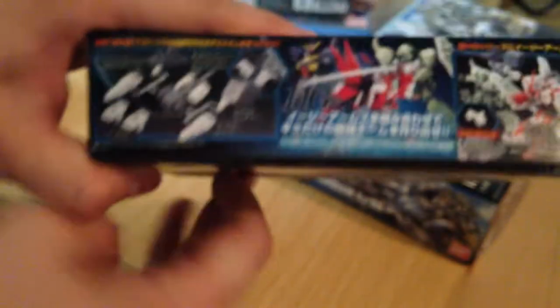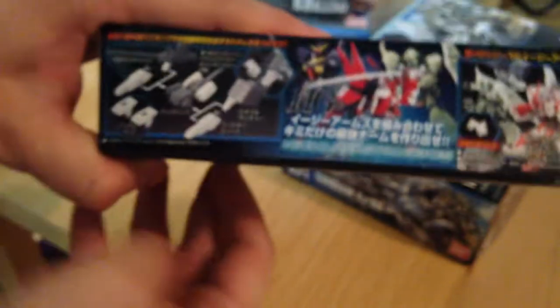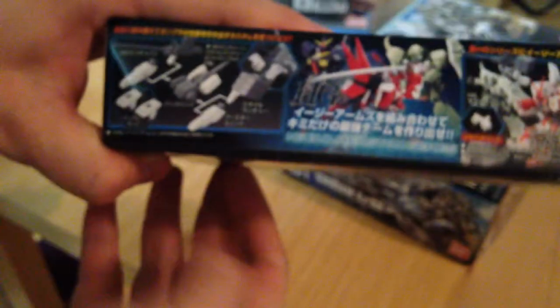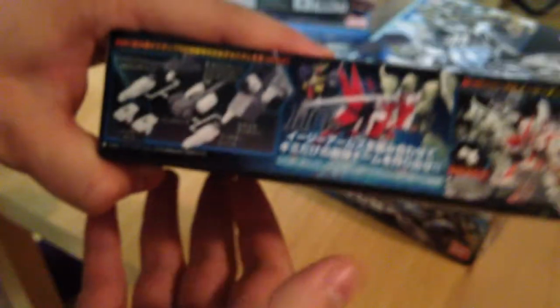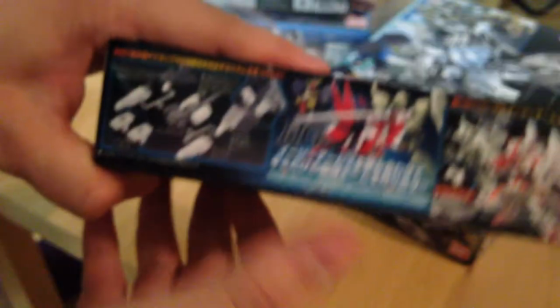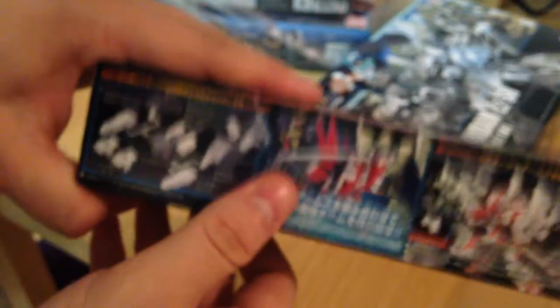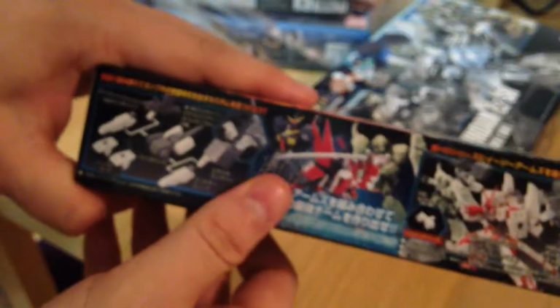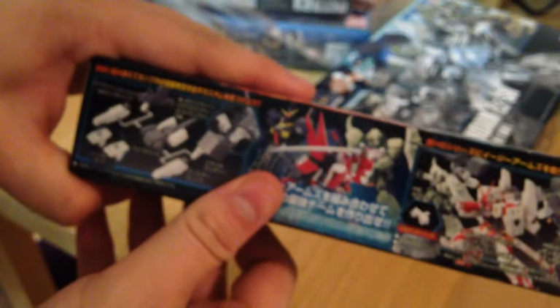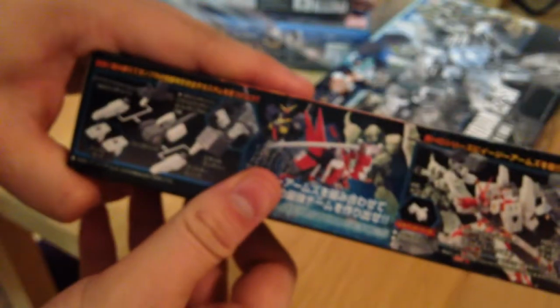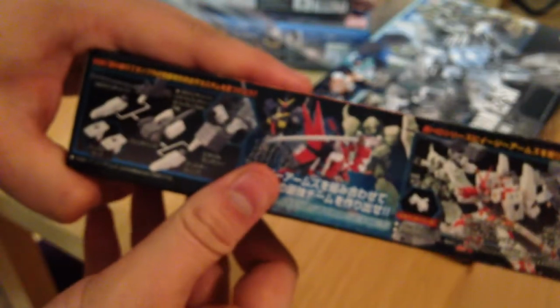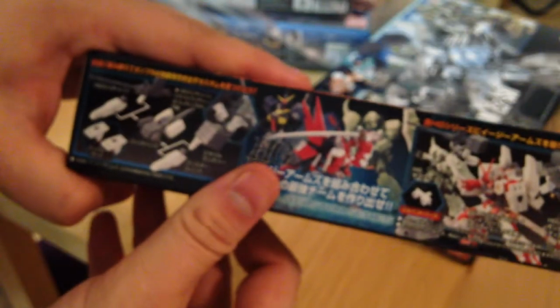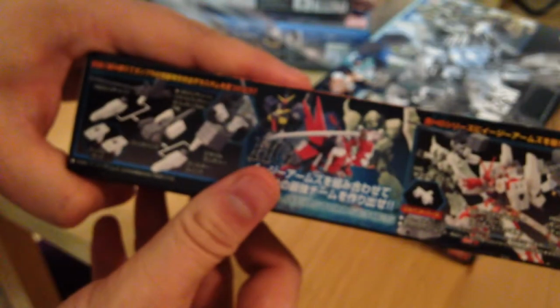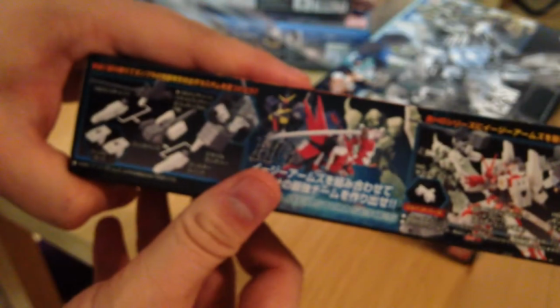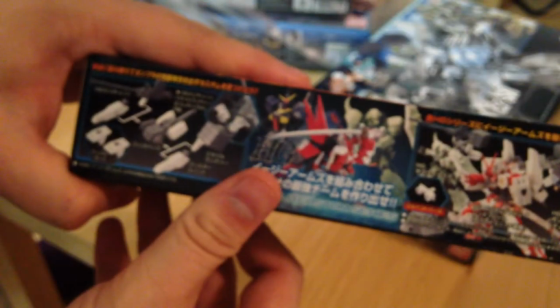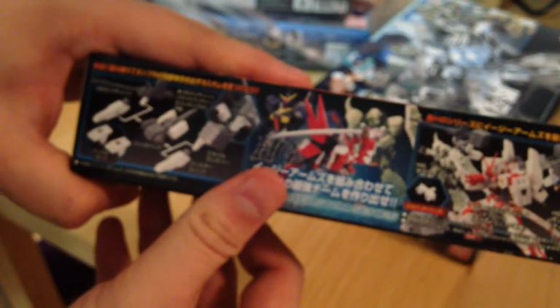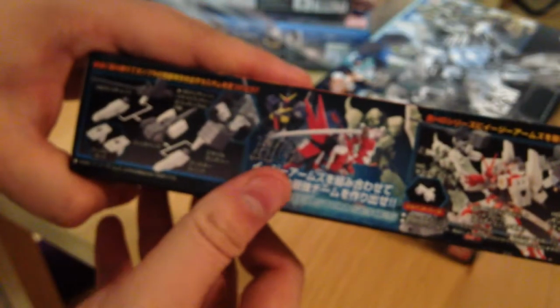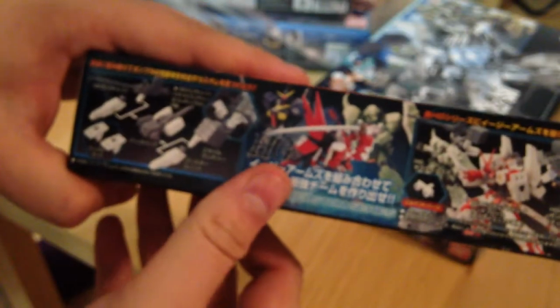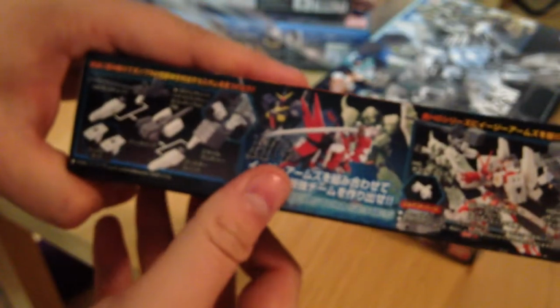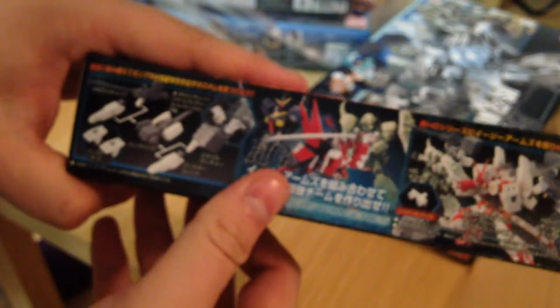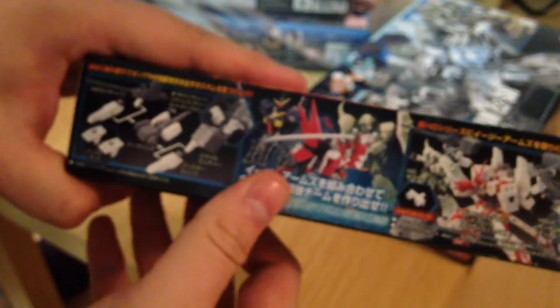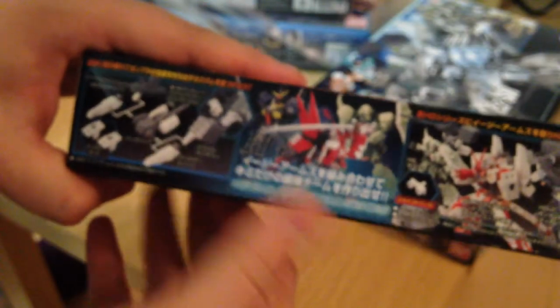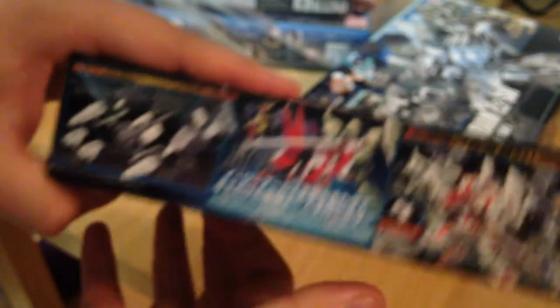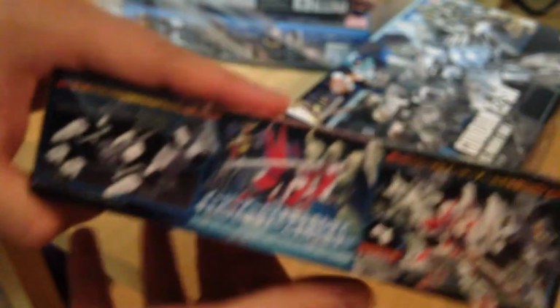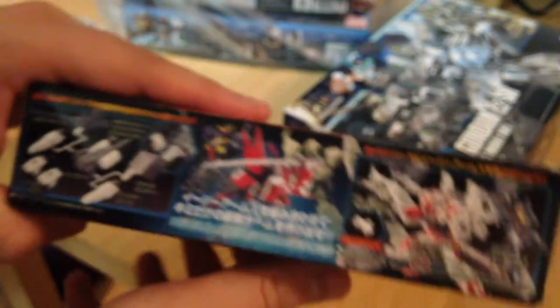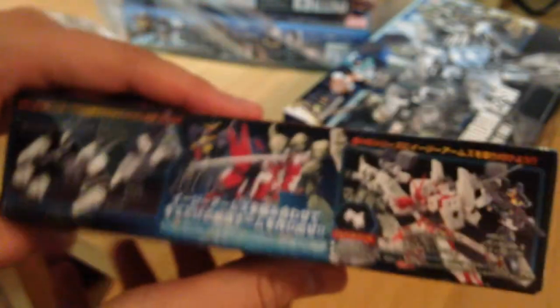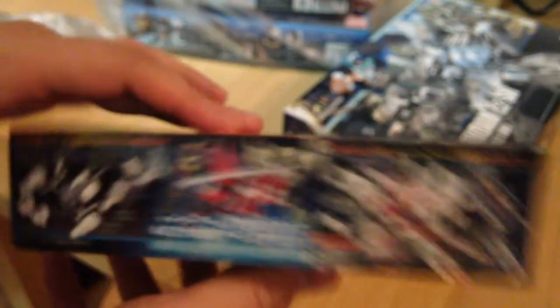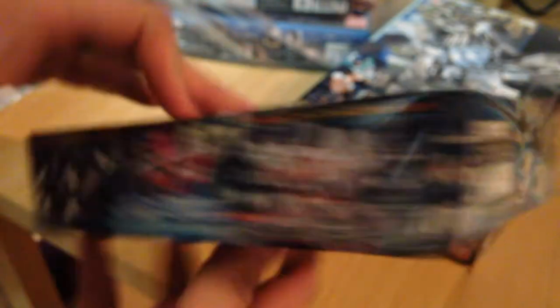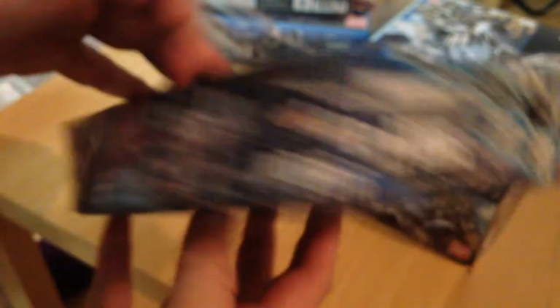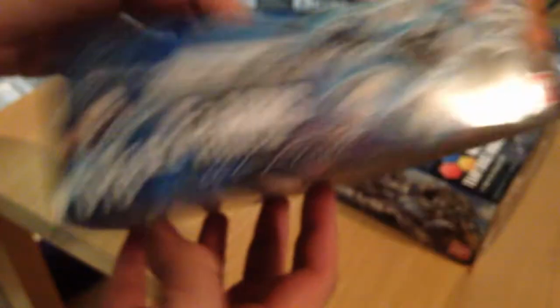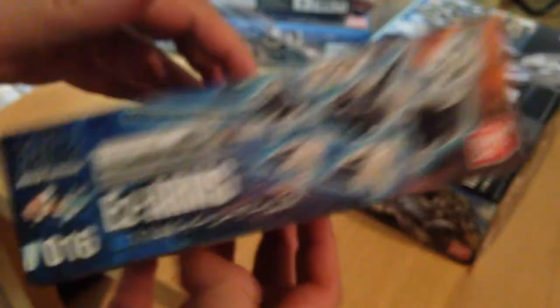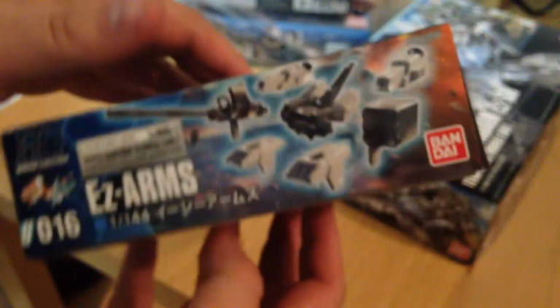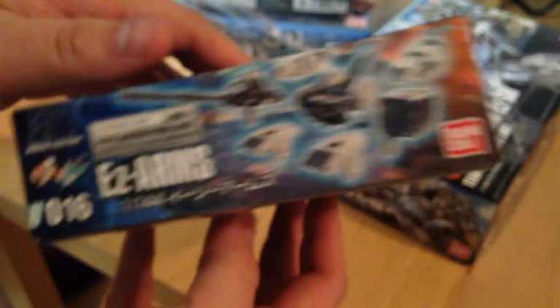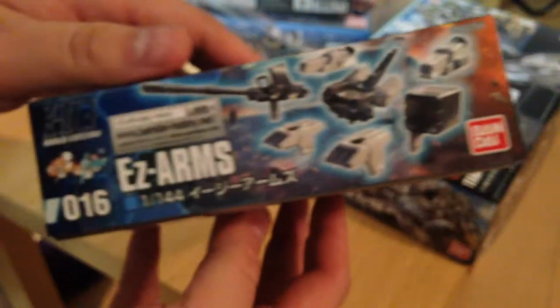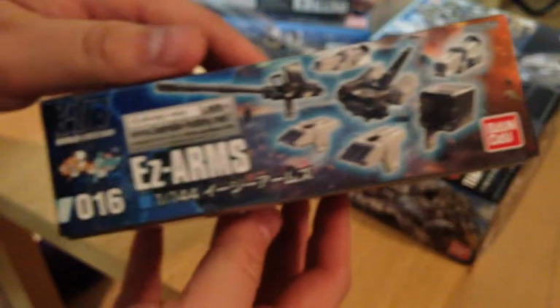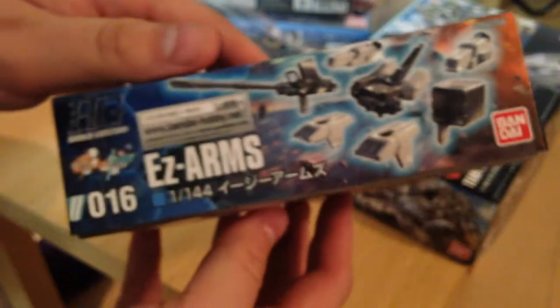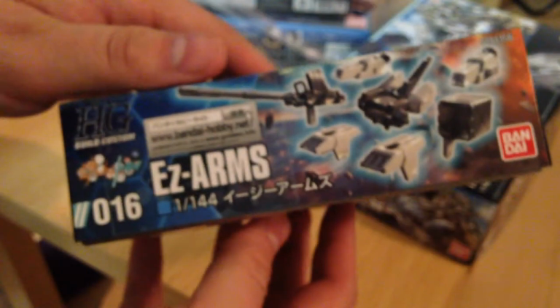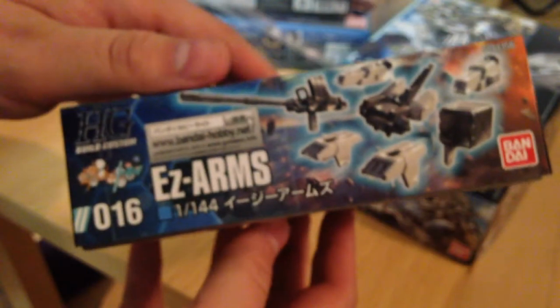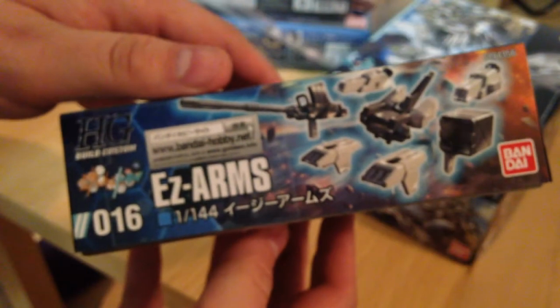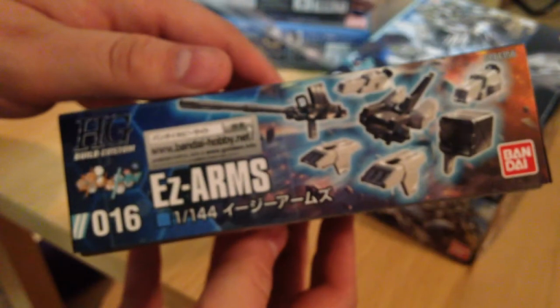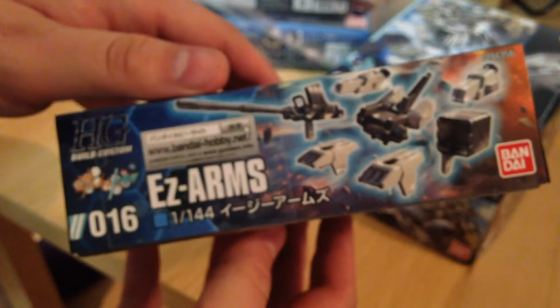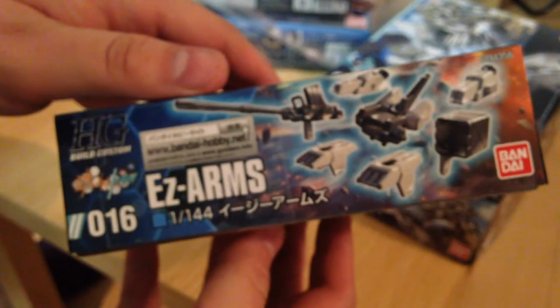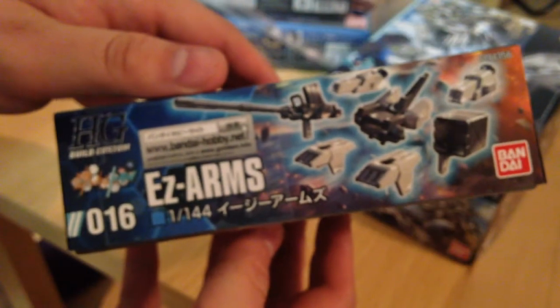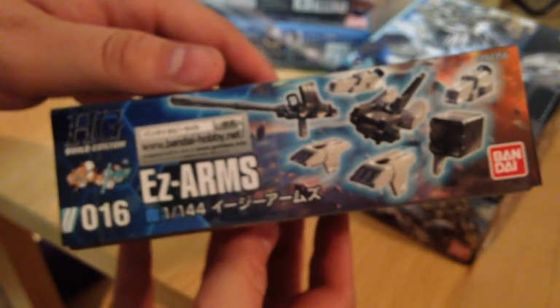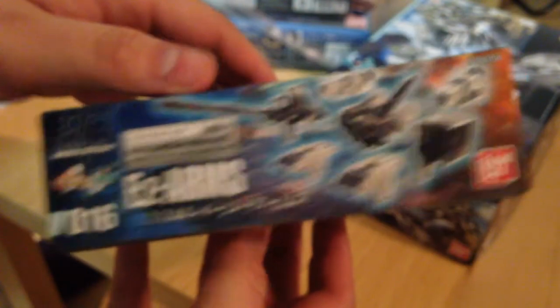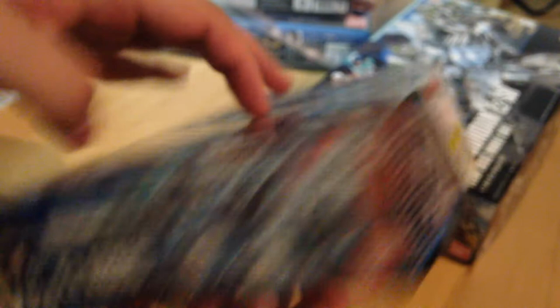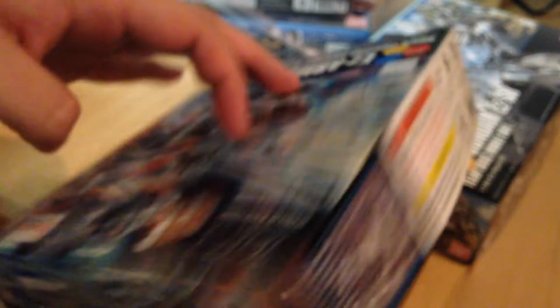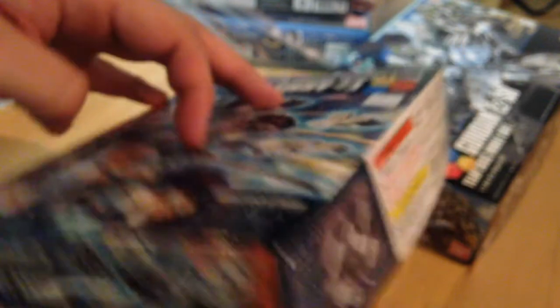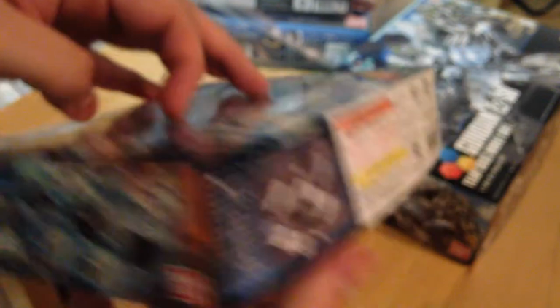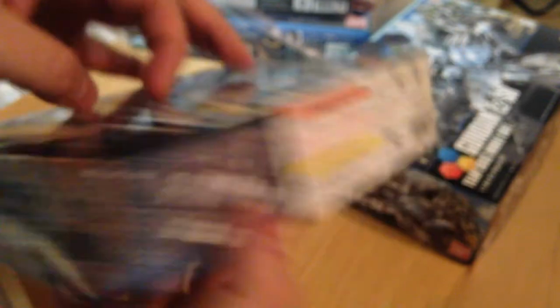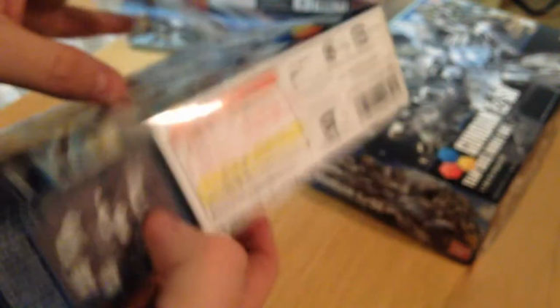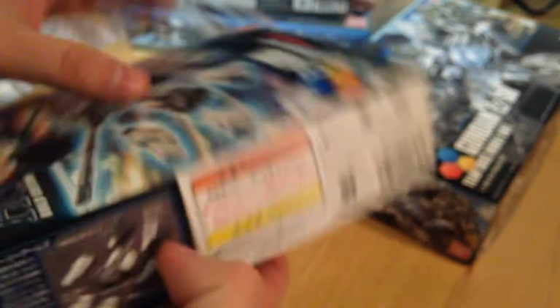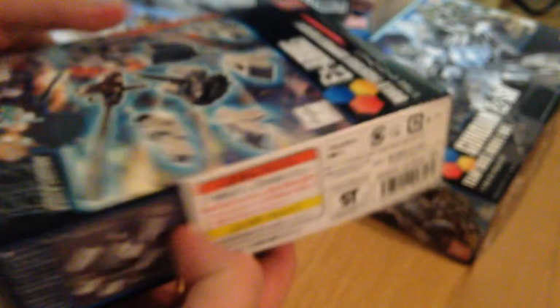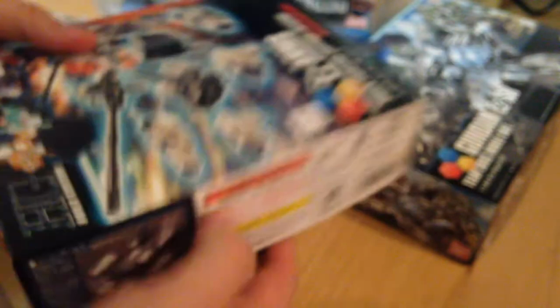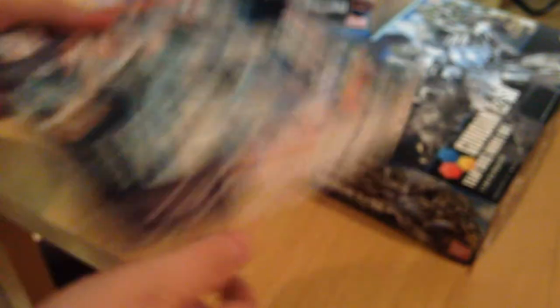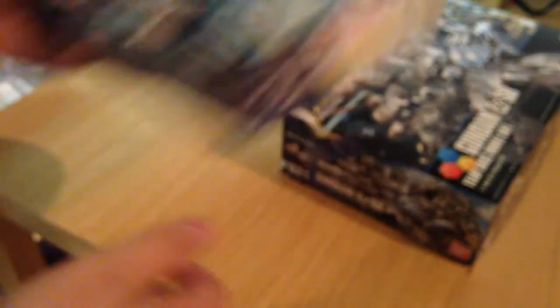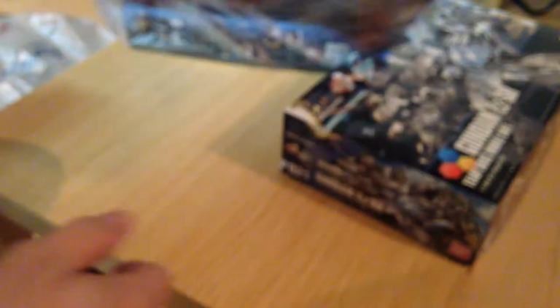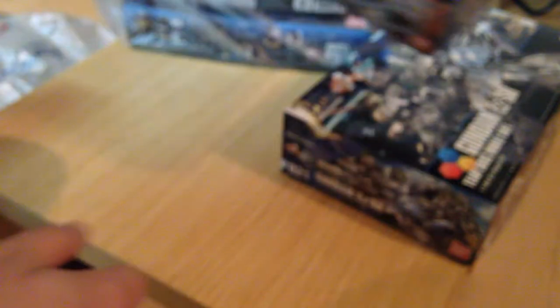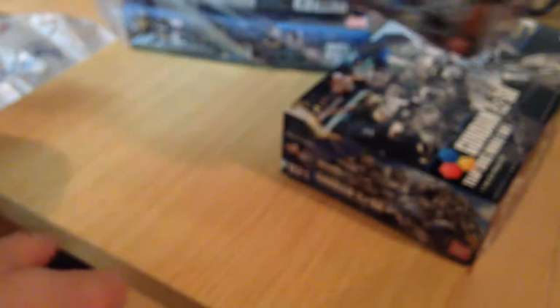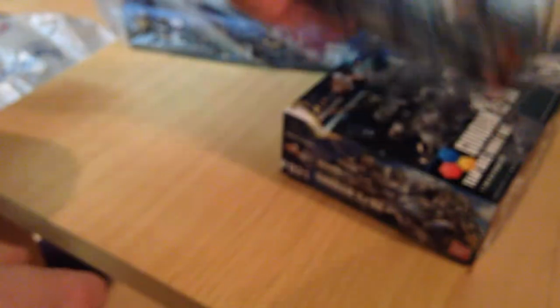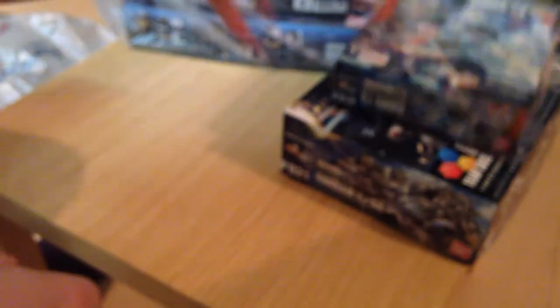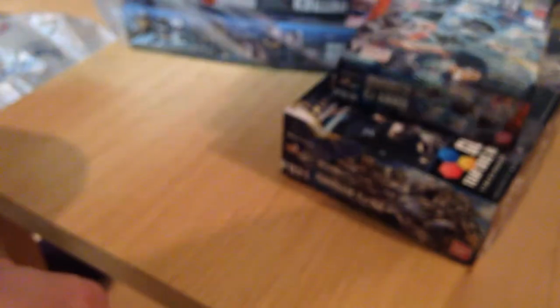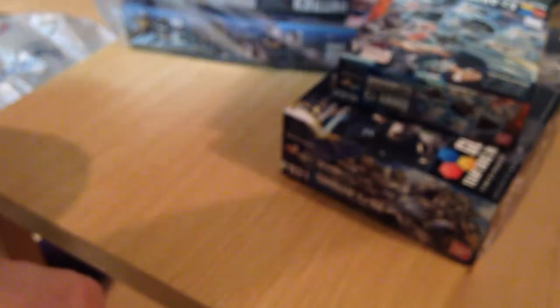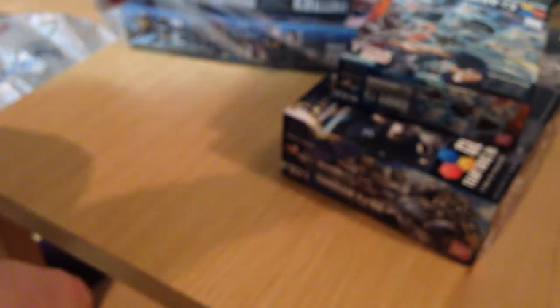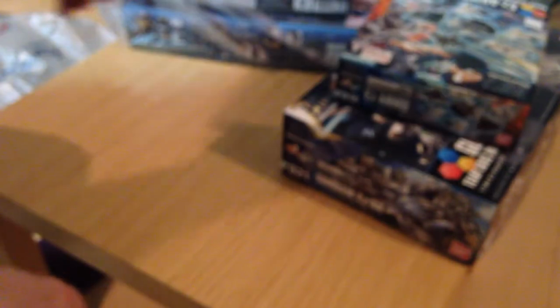Next, the Easy Arms — the accessory kit for the Easy SR kits. I don't know how much of this is replicated in the actual kit, but it's a bunch of accessory parts.